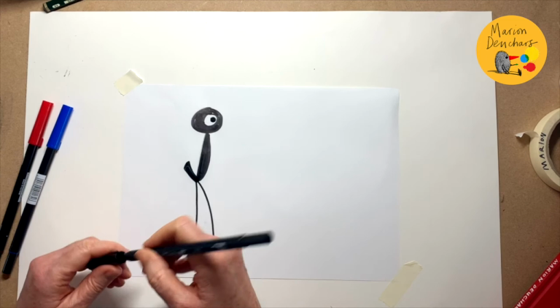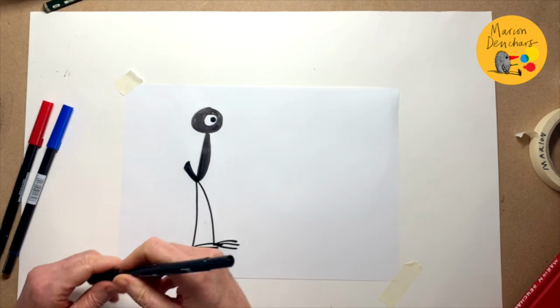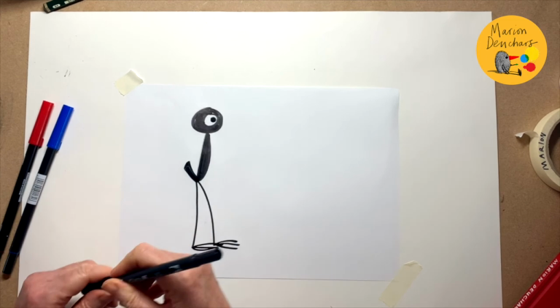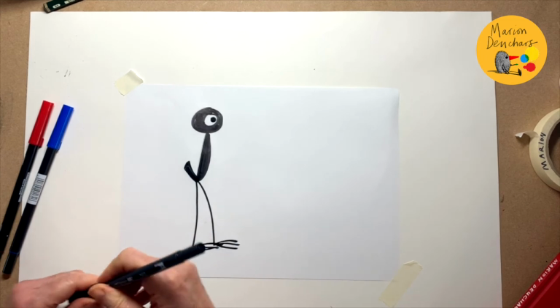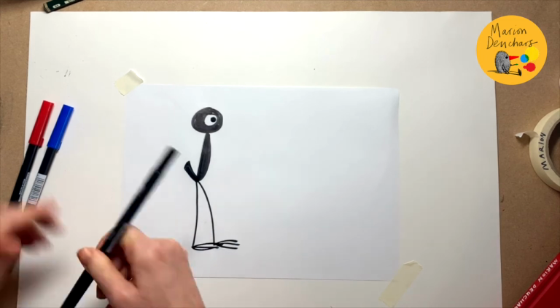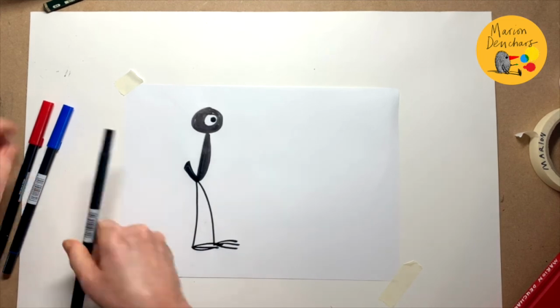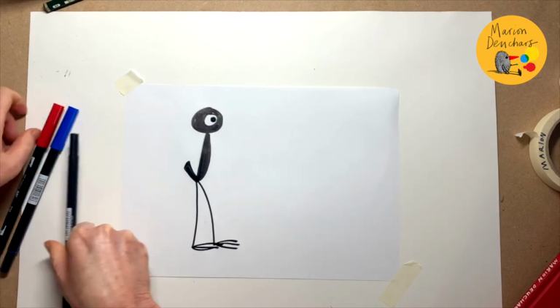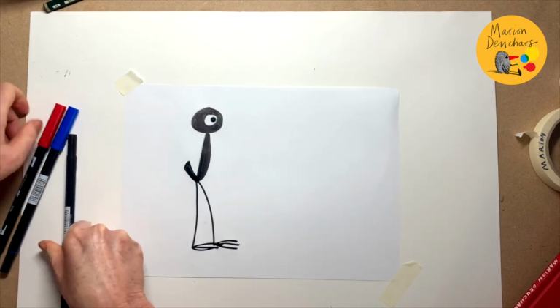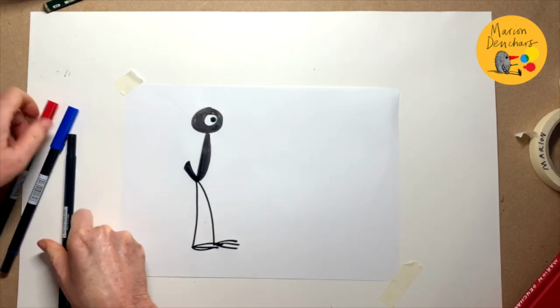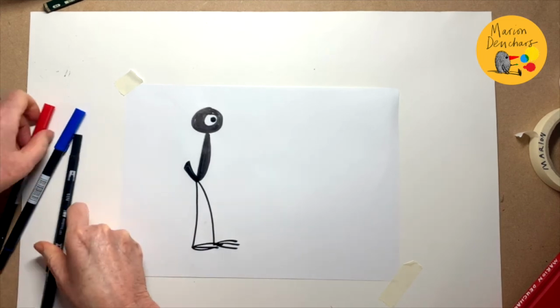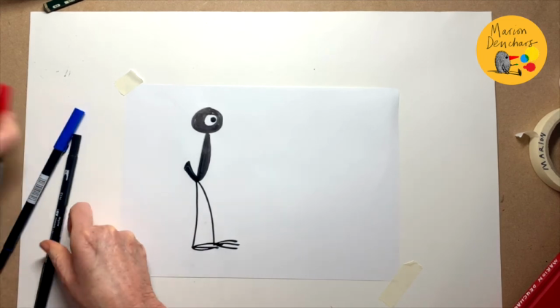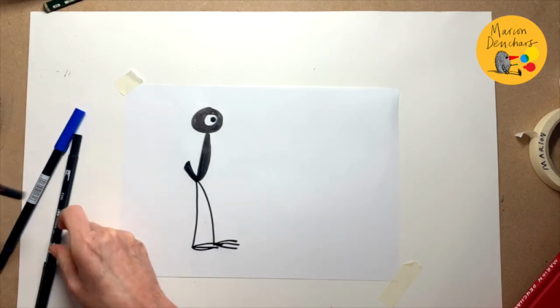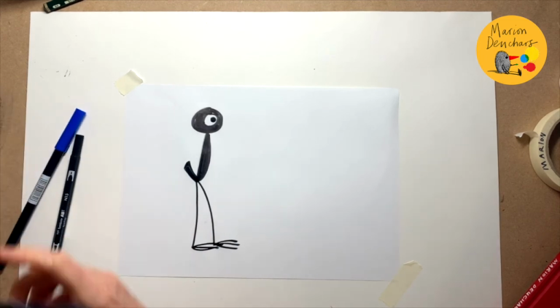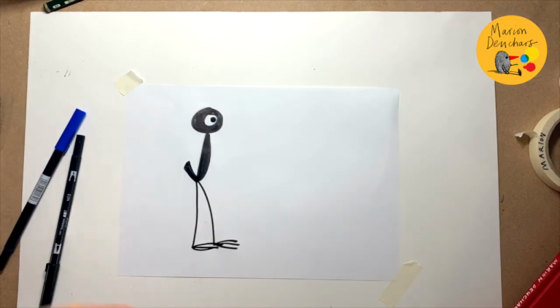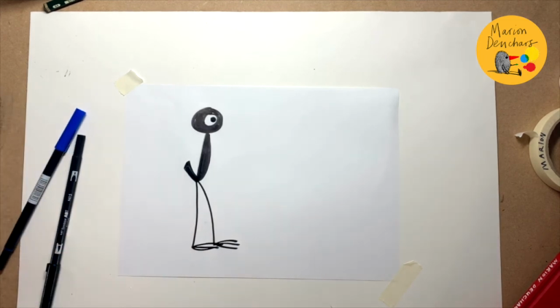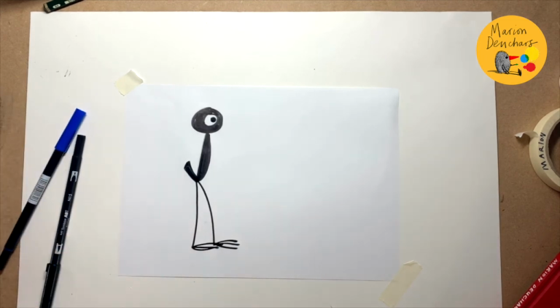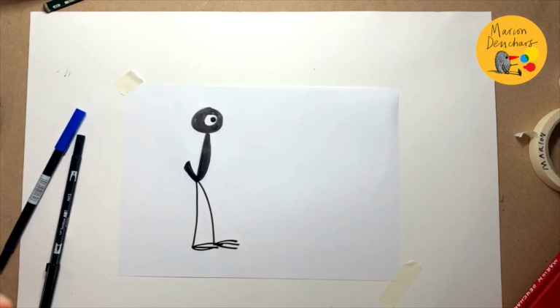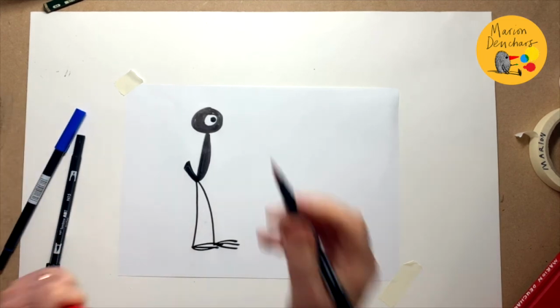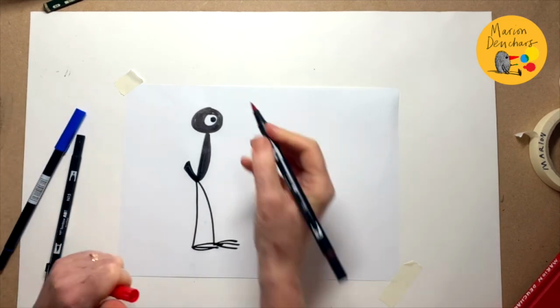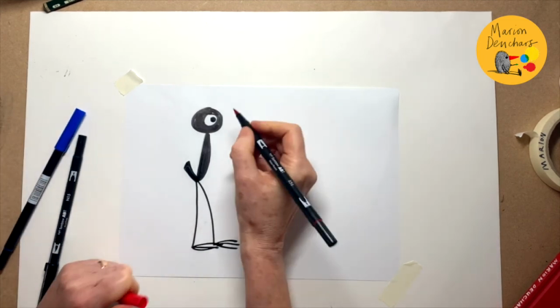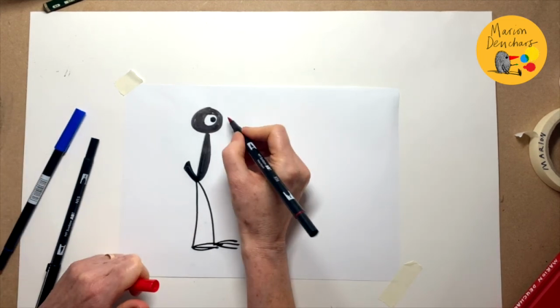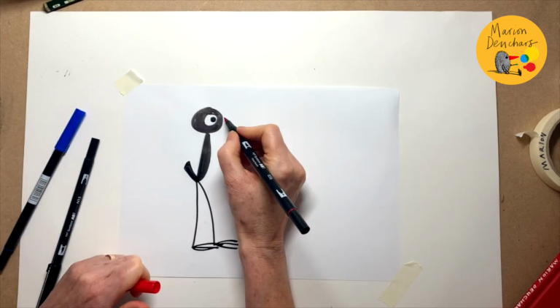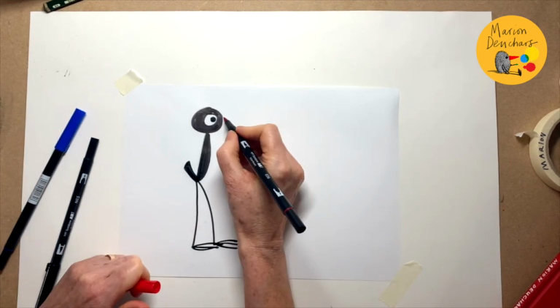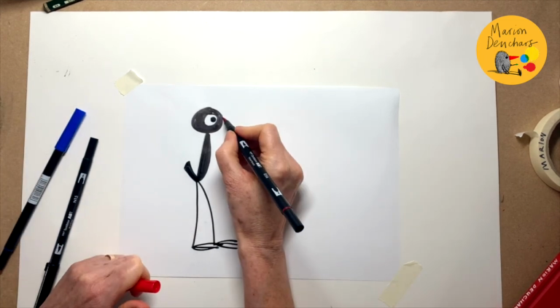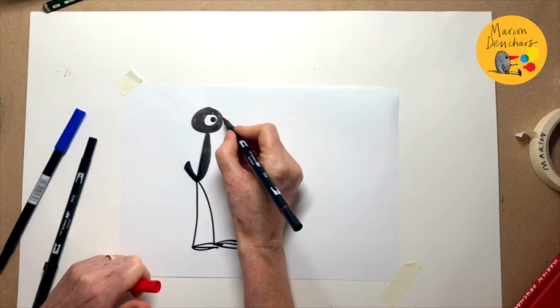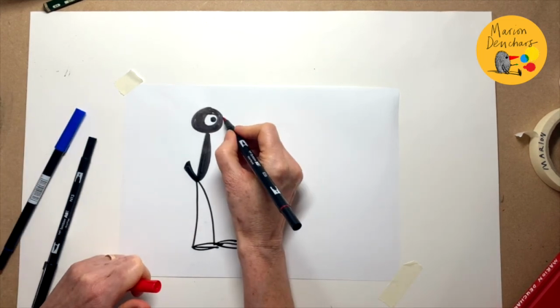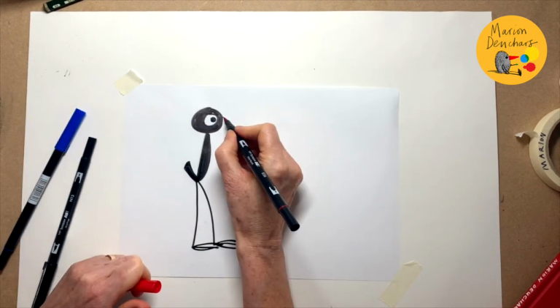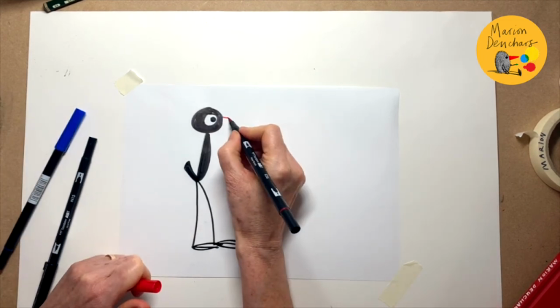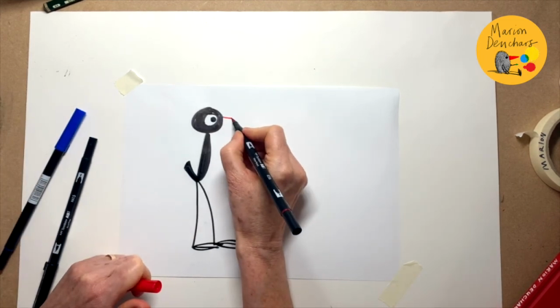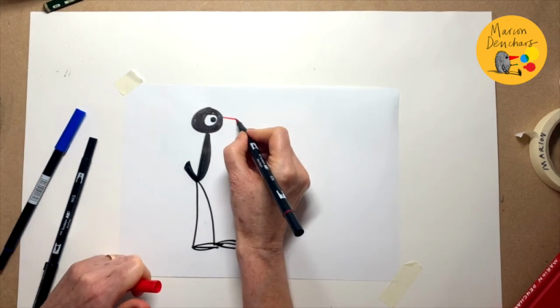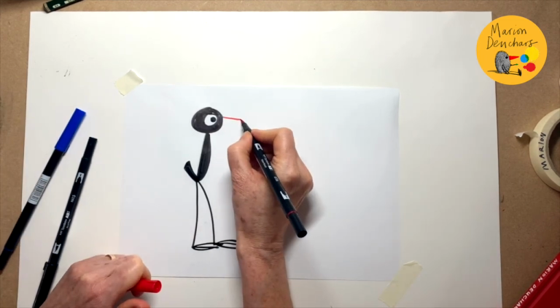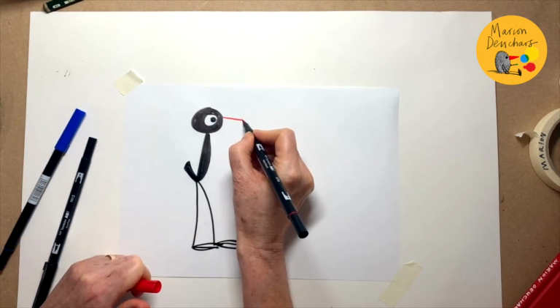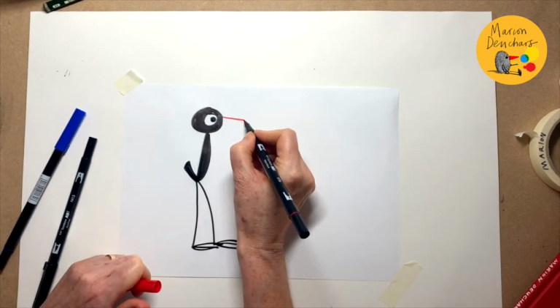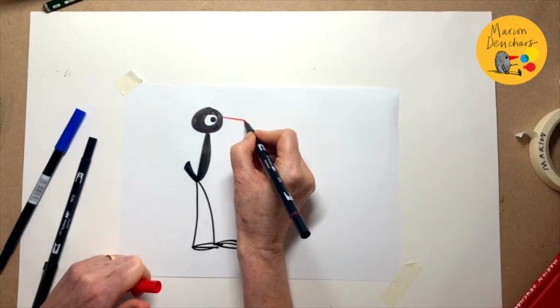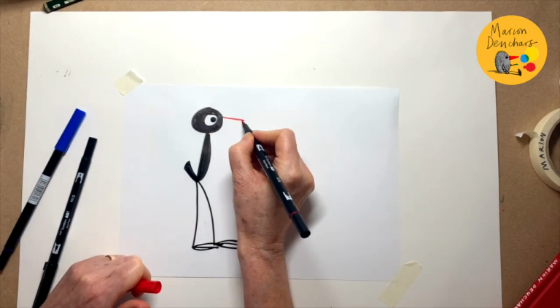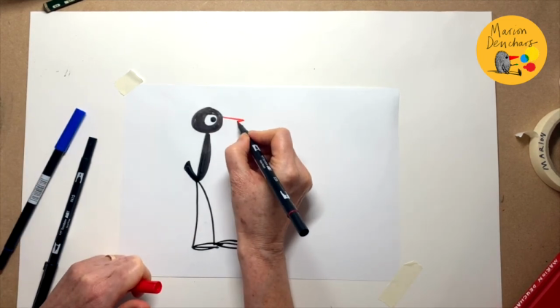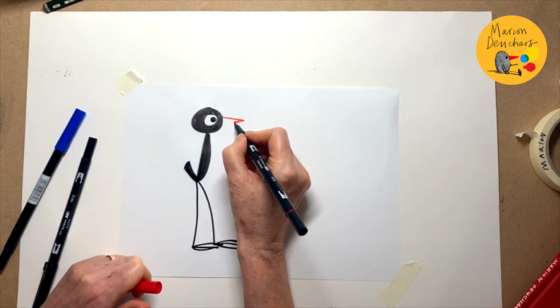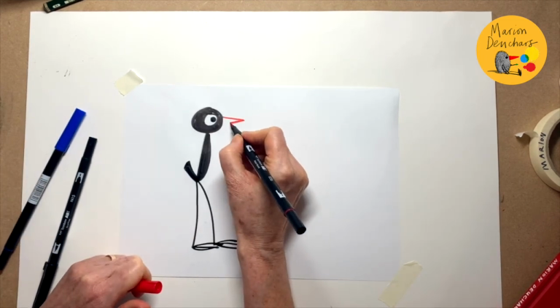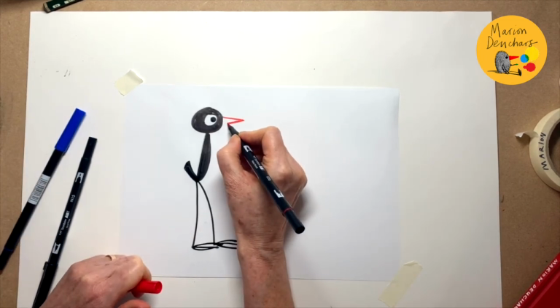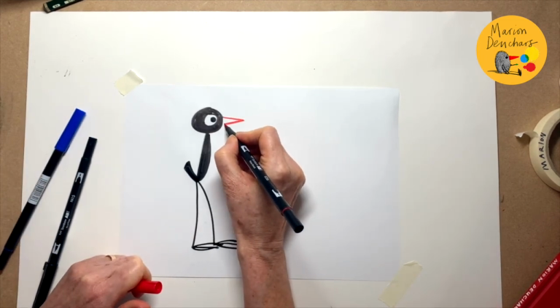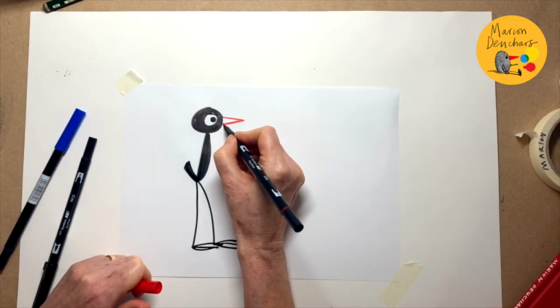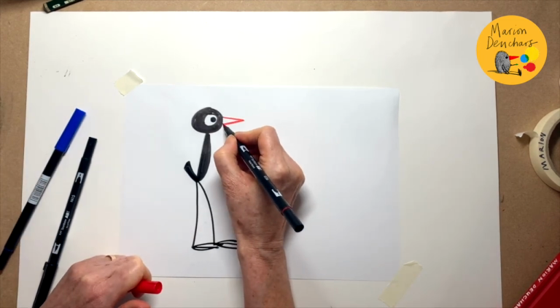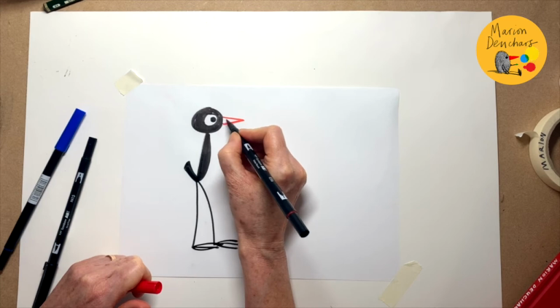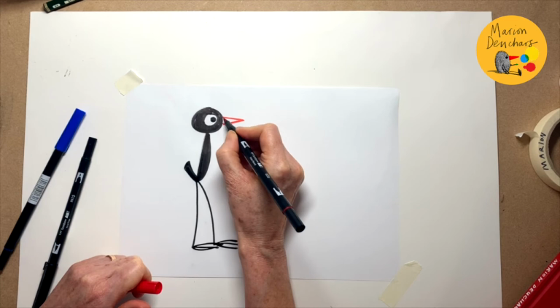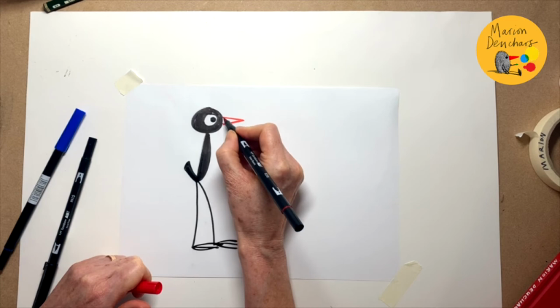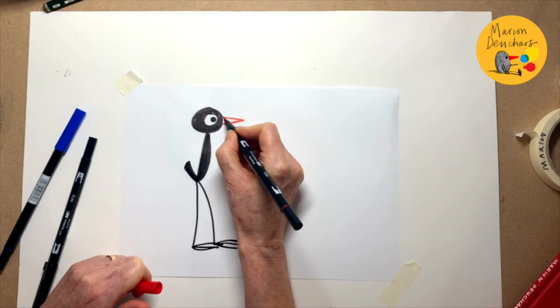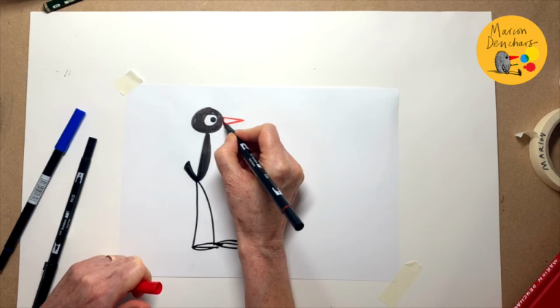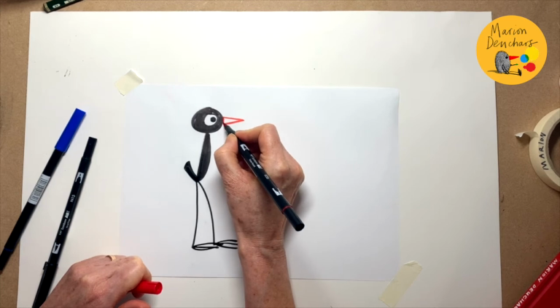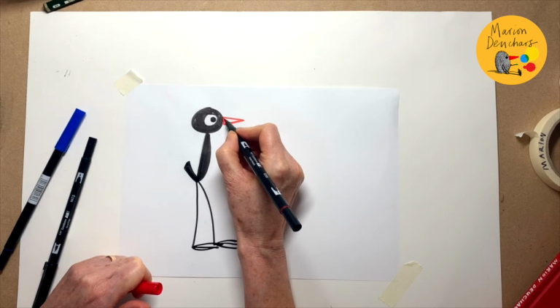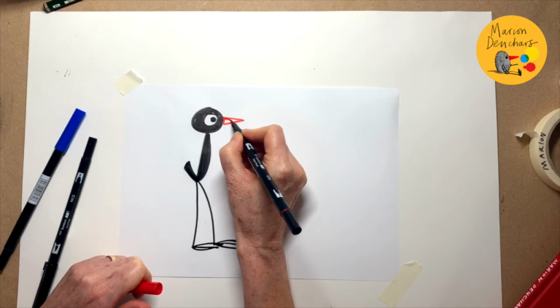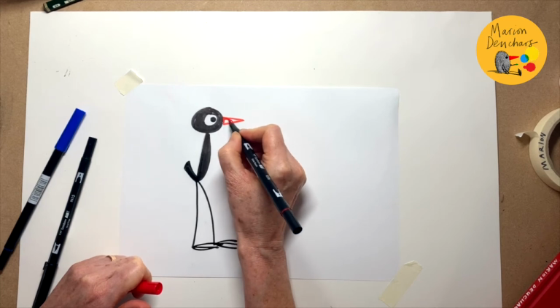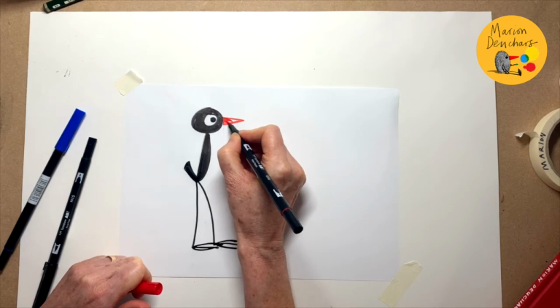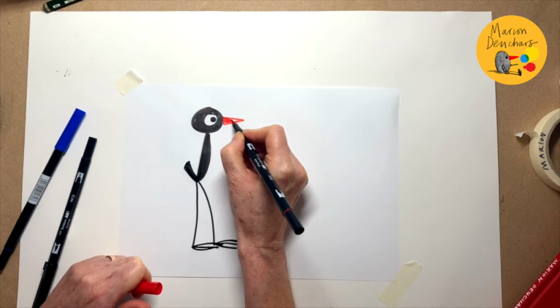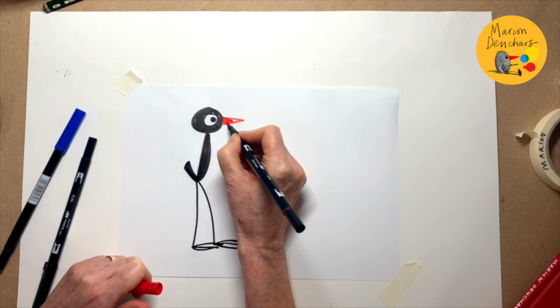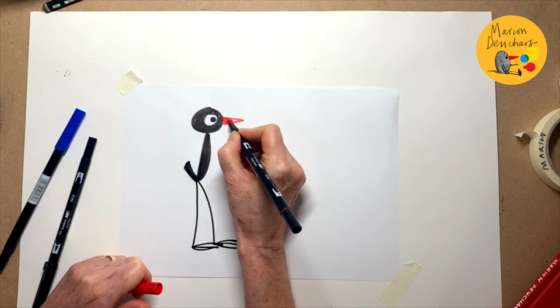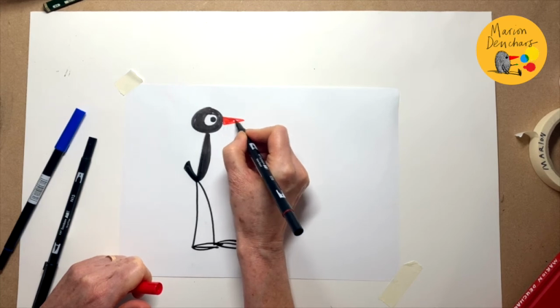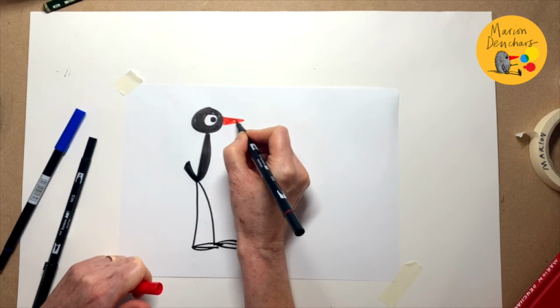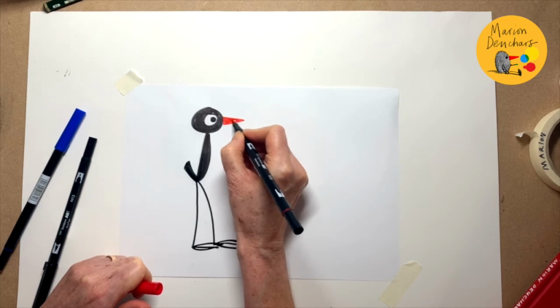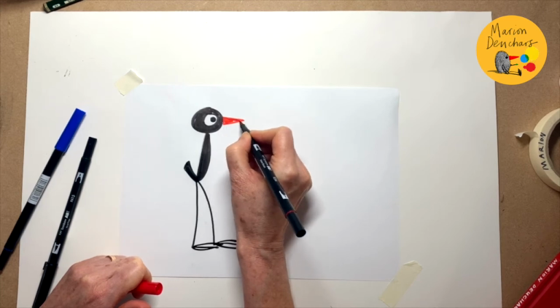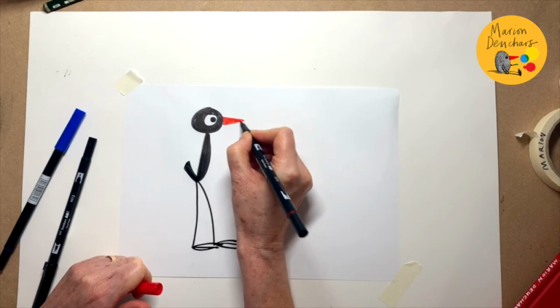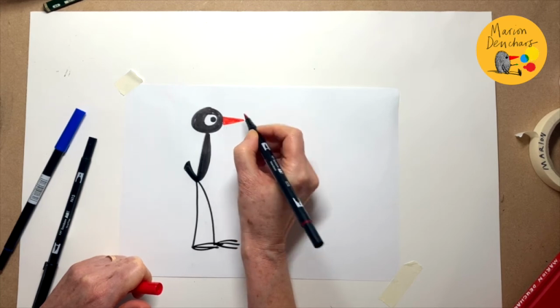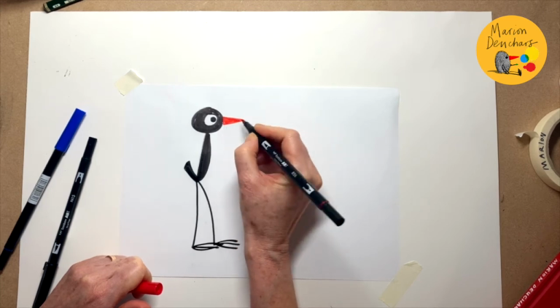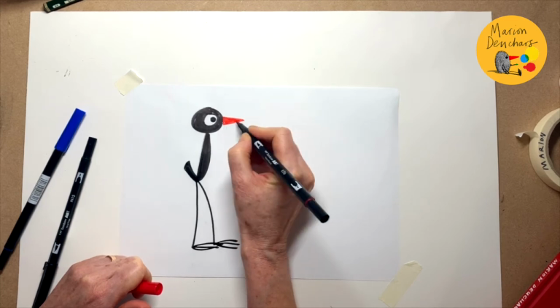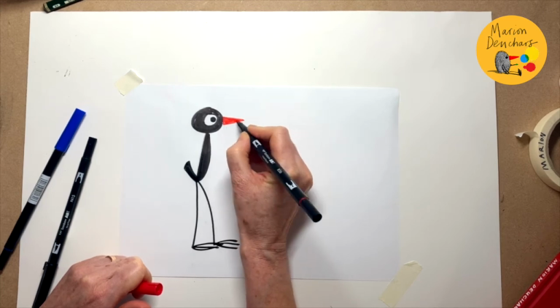Now Bob's meant to be a blackbird, but he has got a rather unusual coloured beak which is red. That's what makes him very unique.